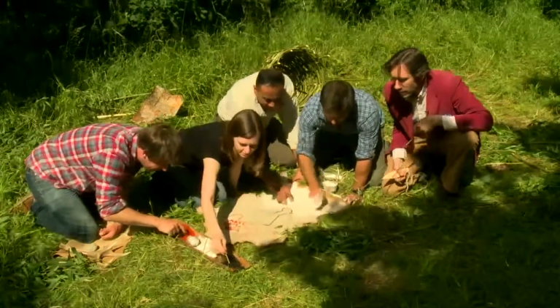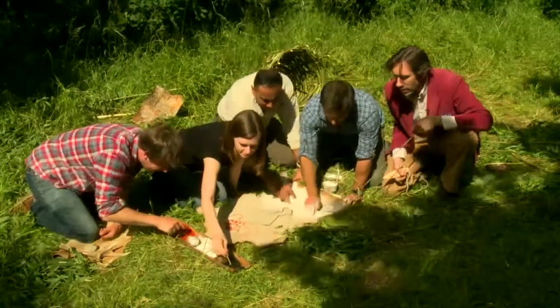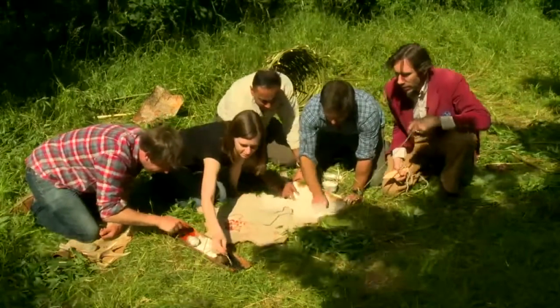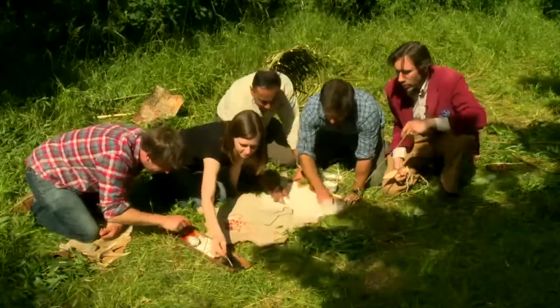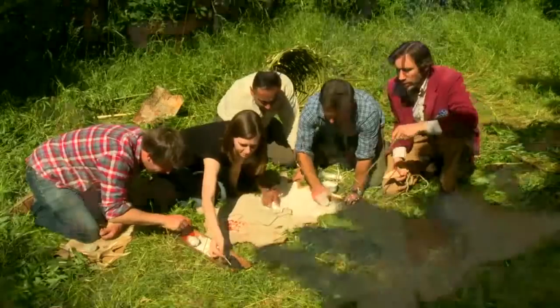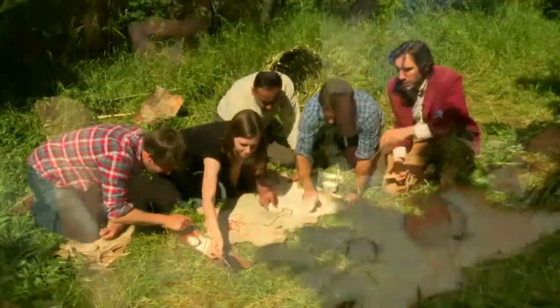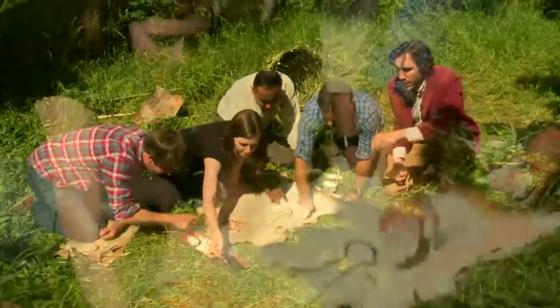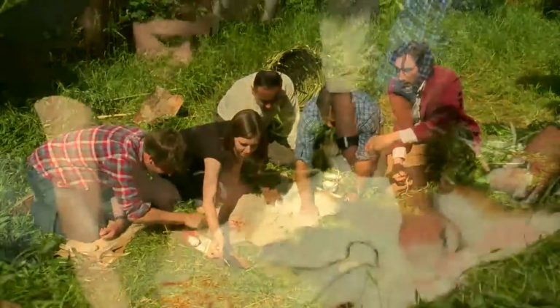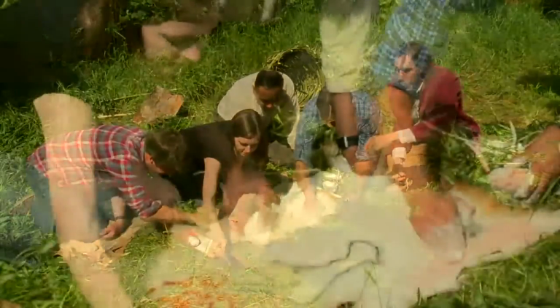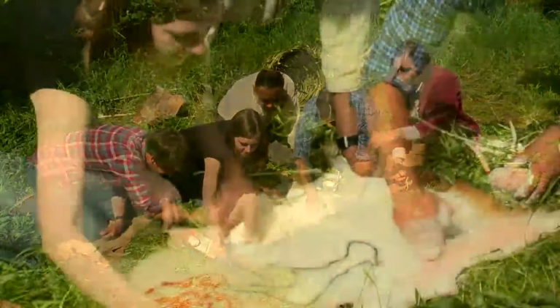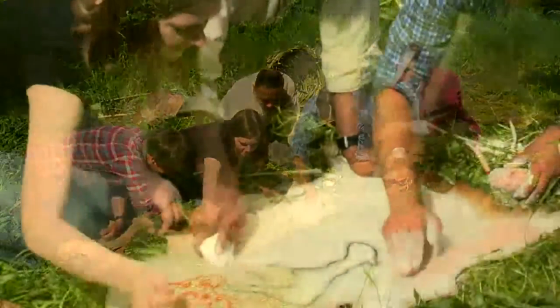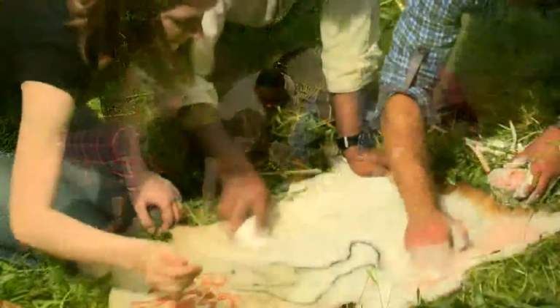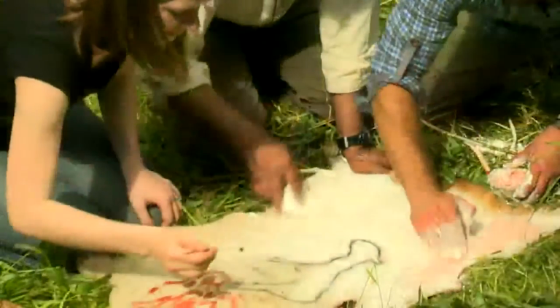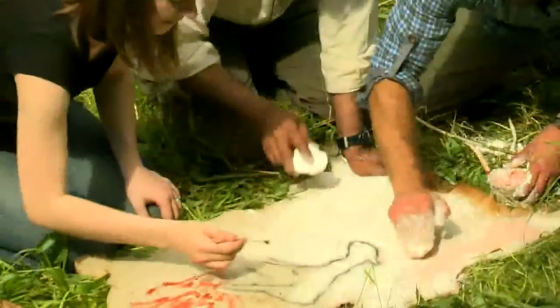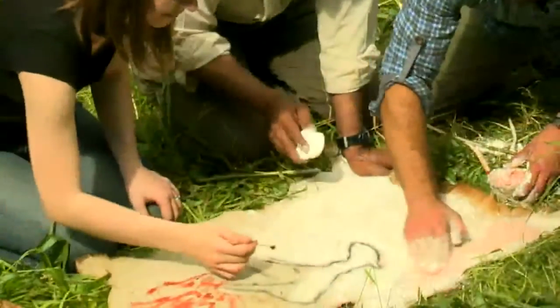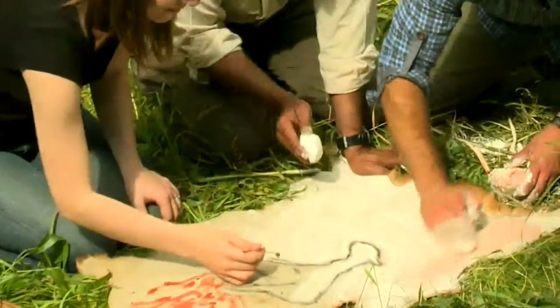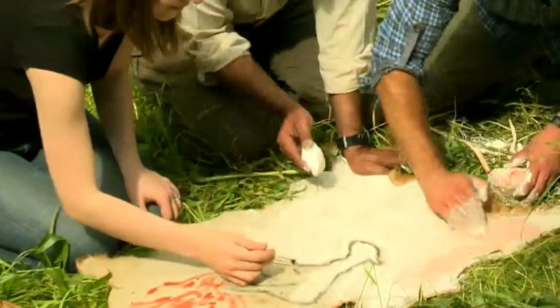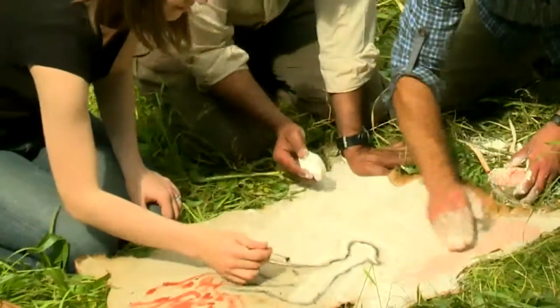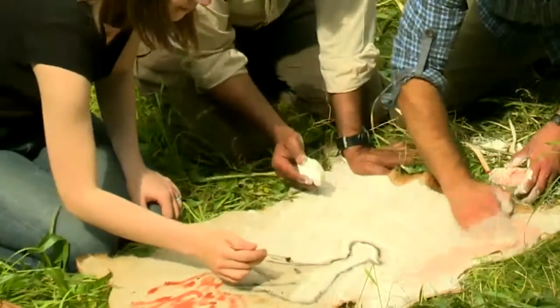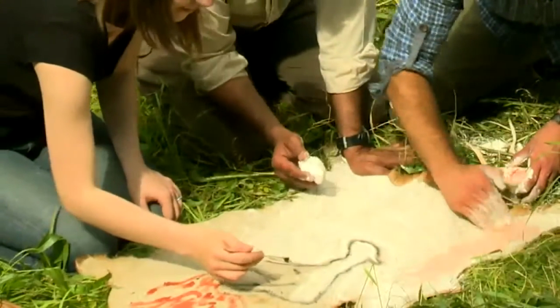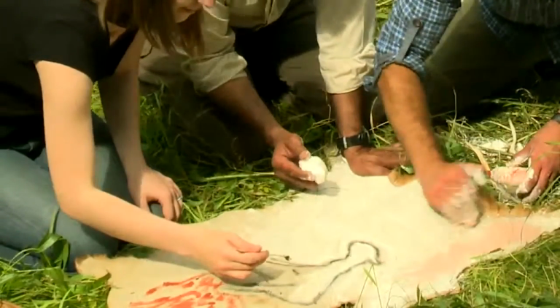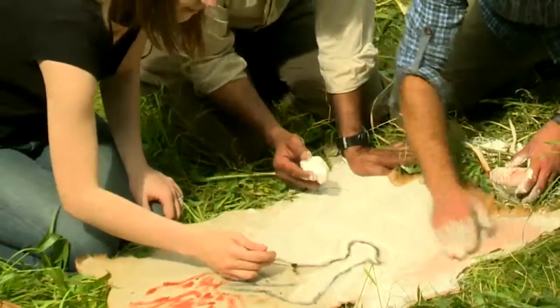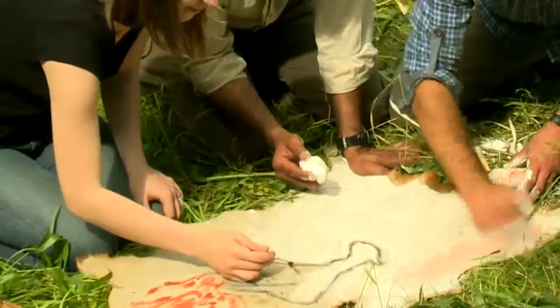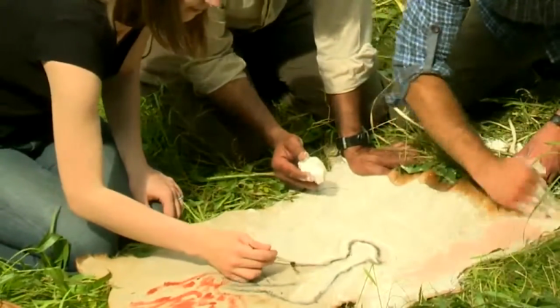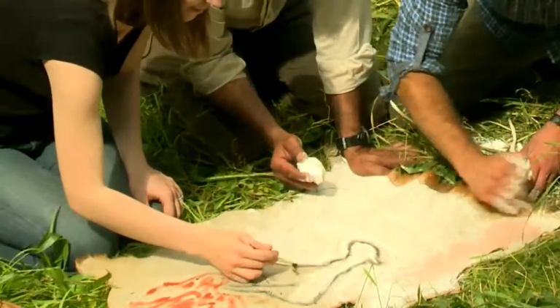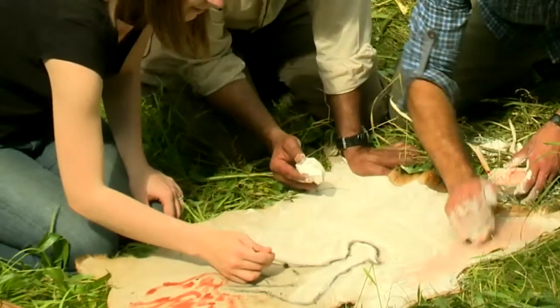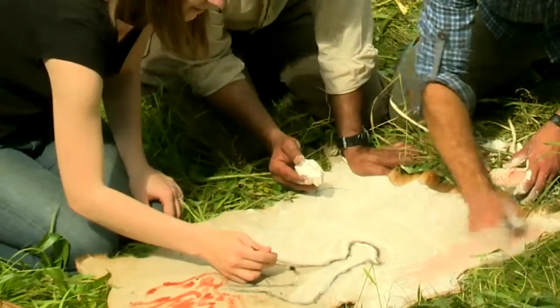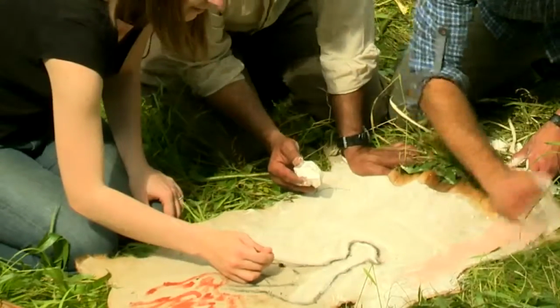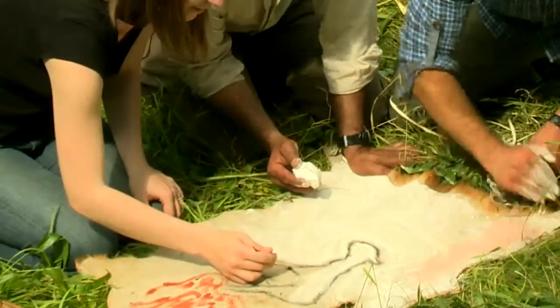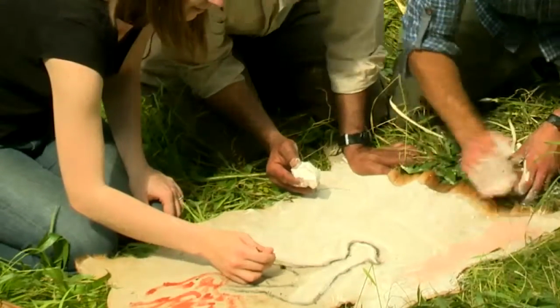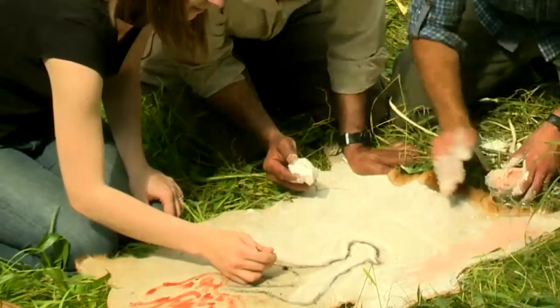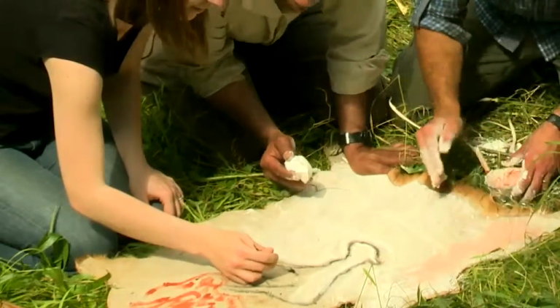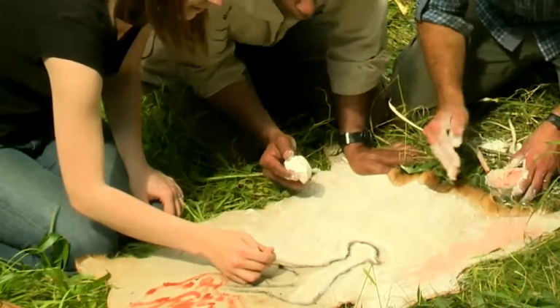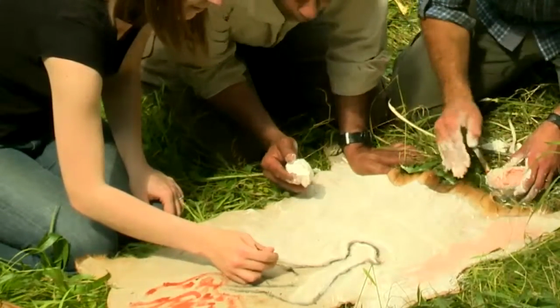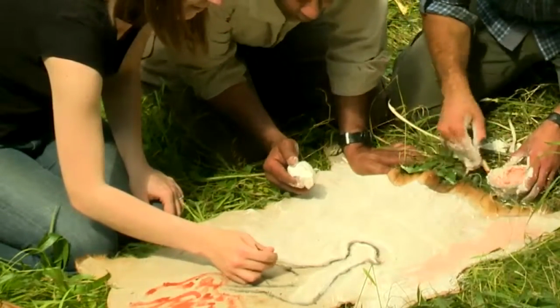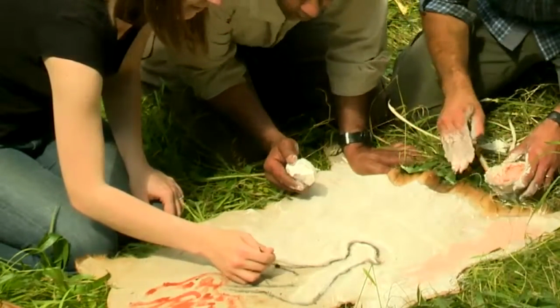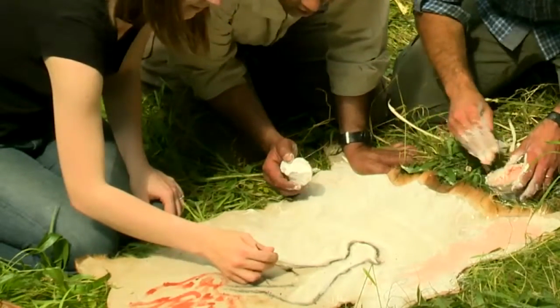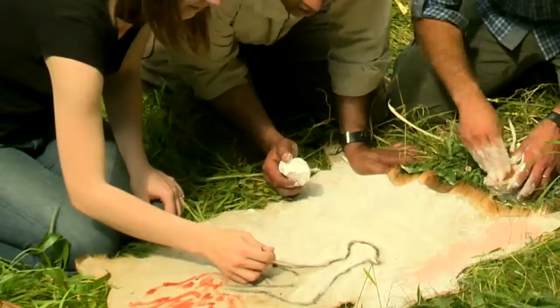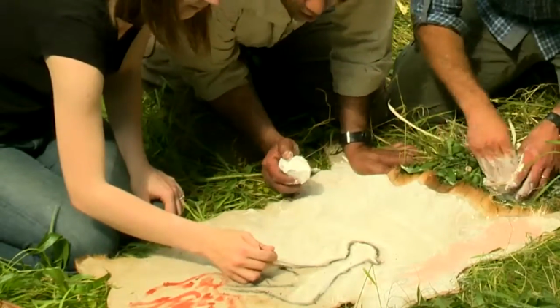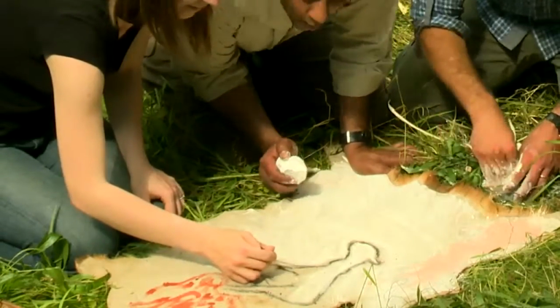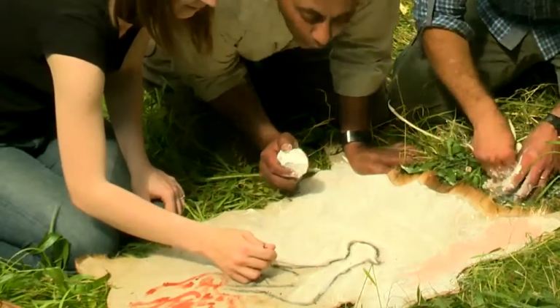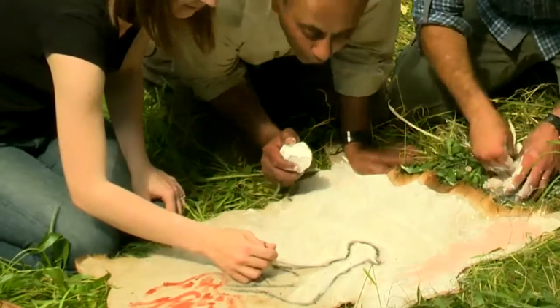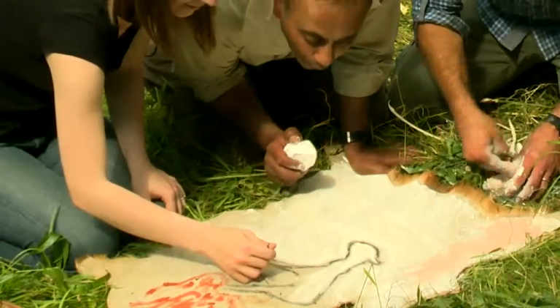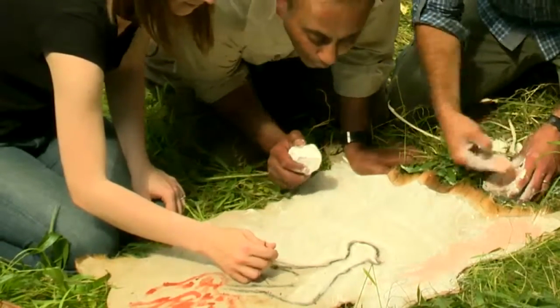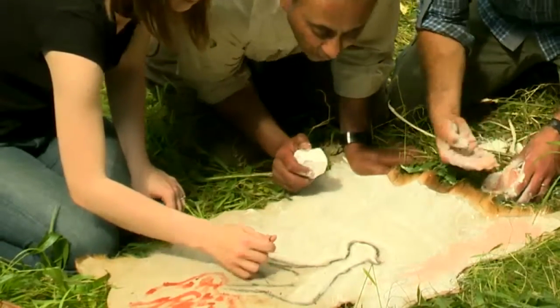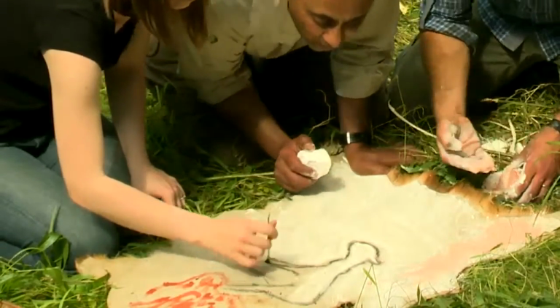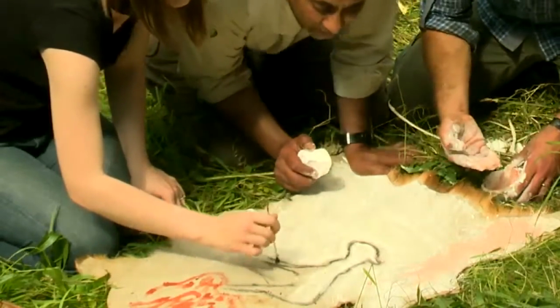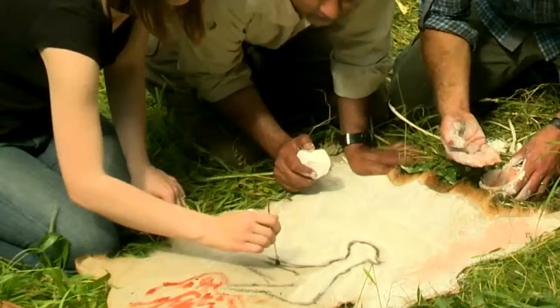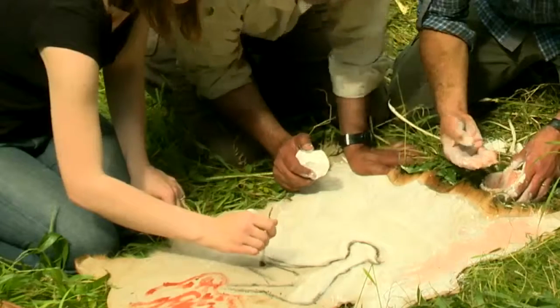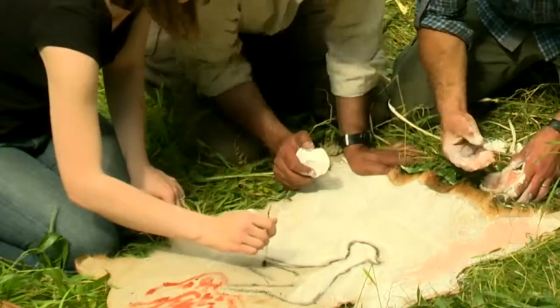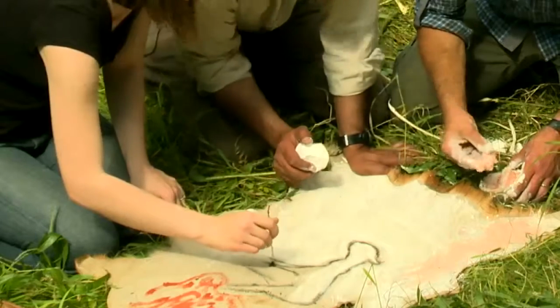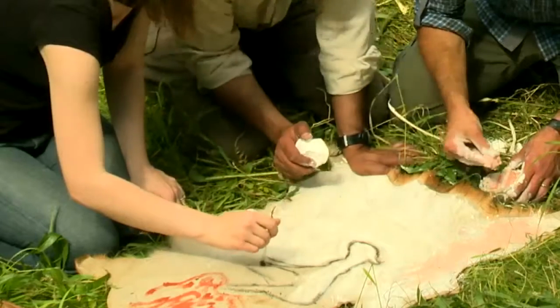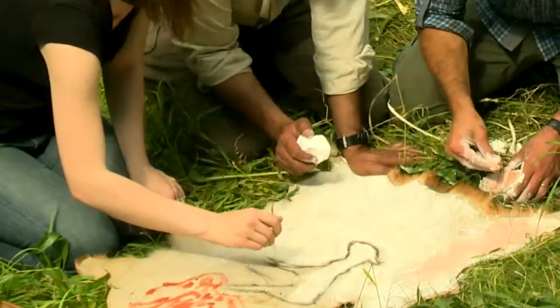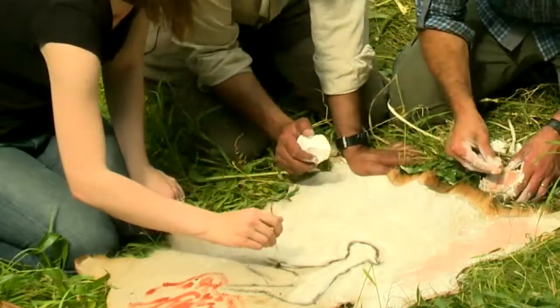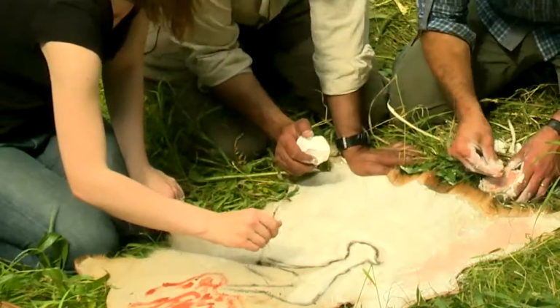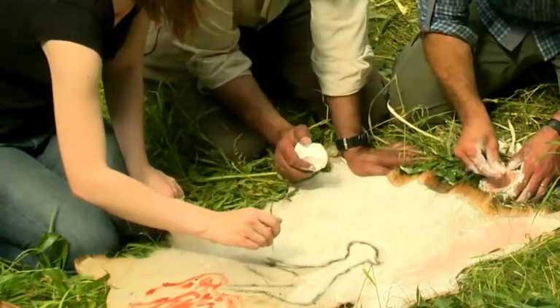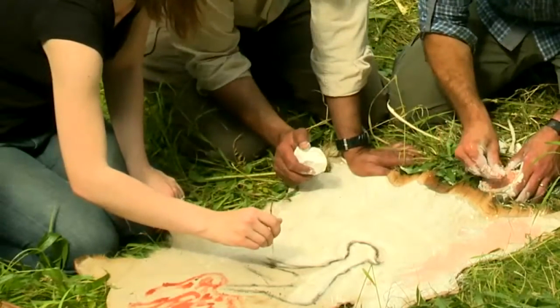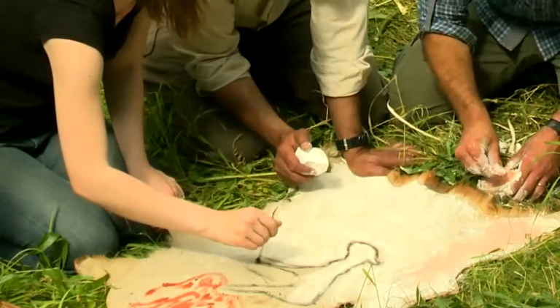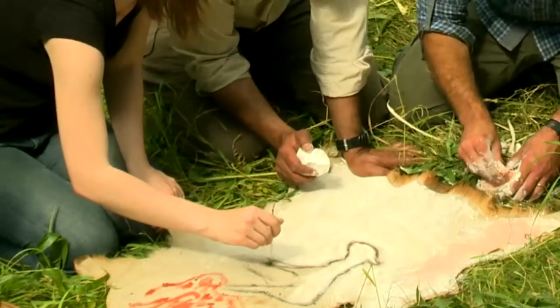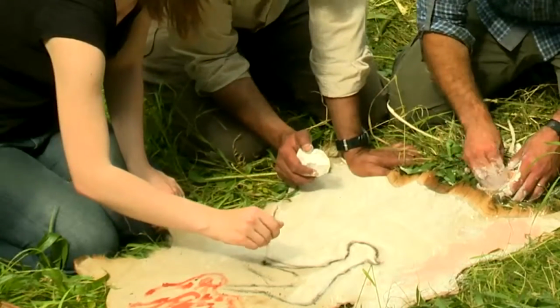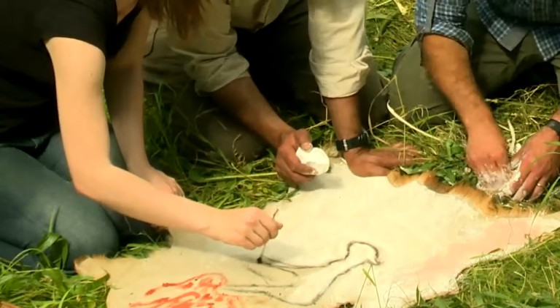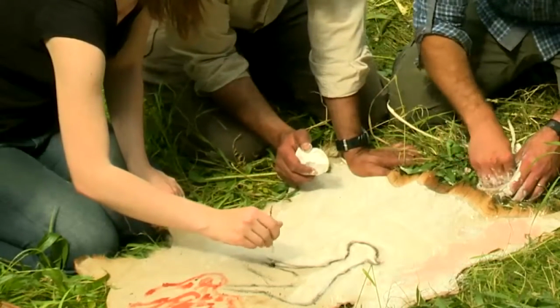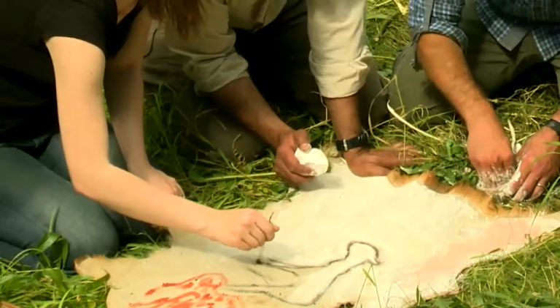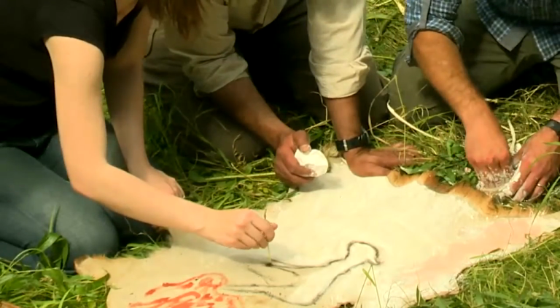Now Corrie has made a paintbrush out of a piece of stick by chewing the end of the stick, making it into bristles. And she's now doing an outline of an animal.